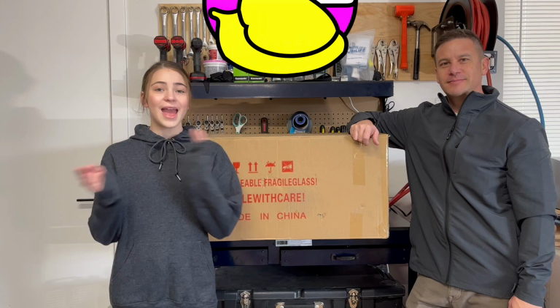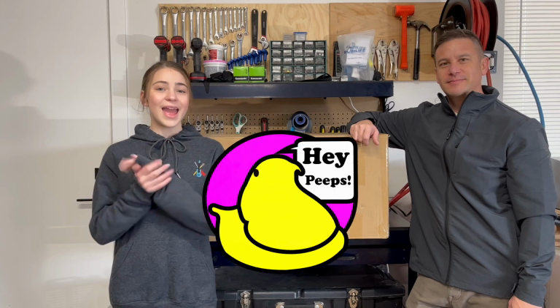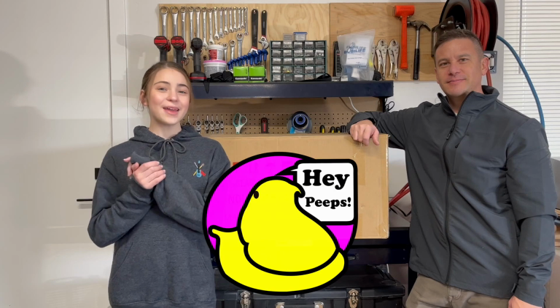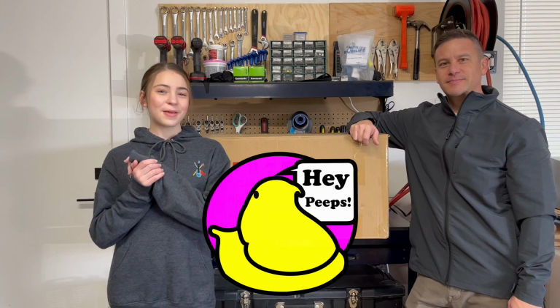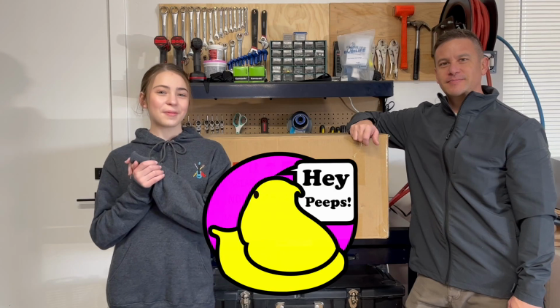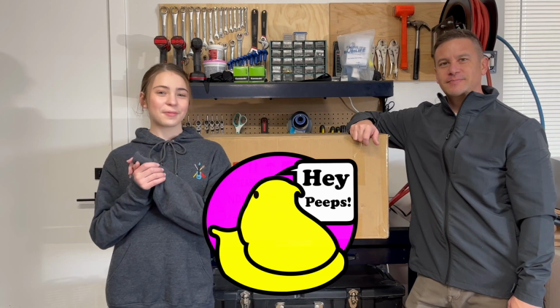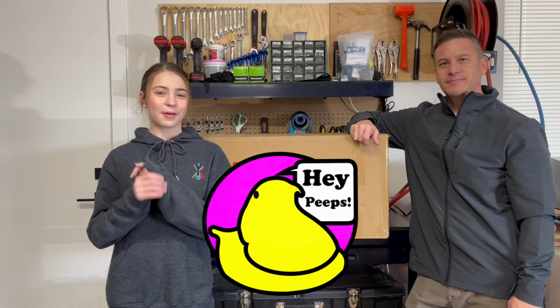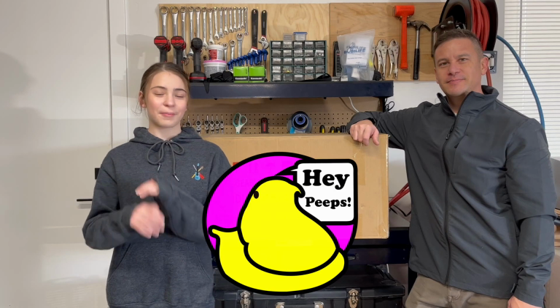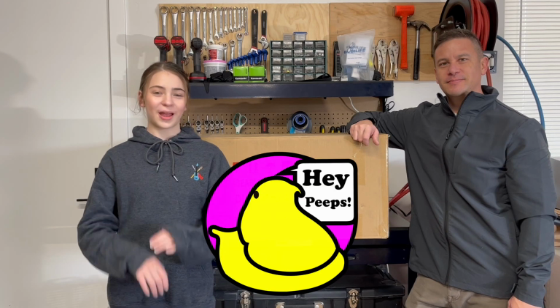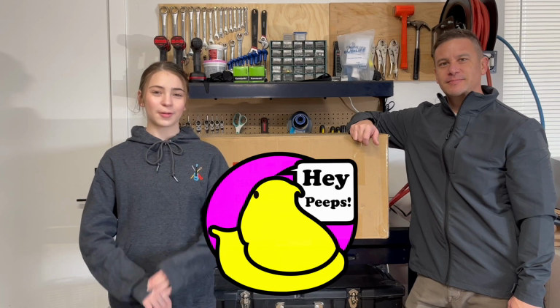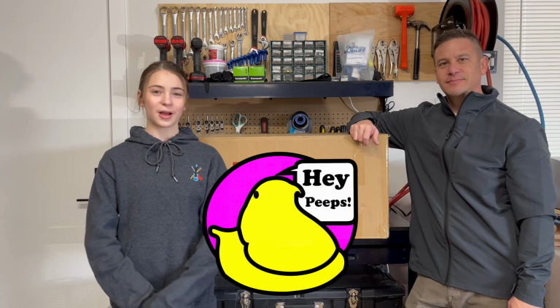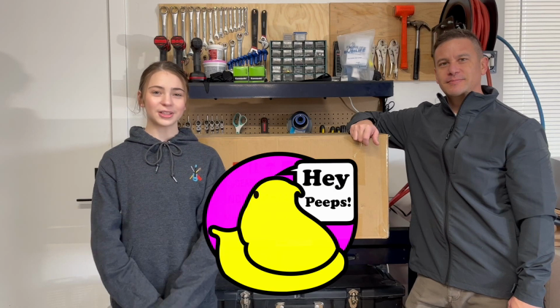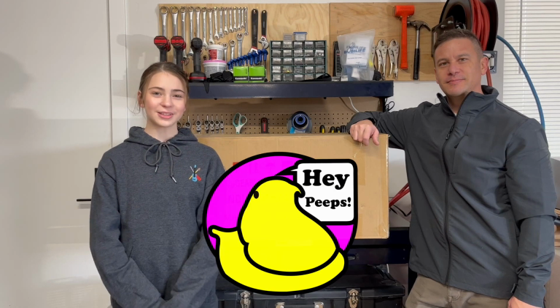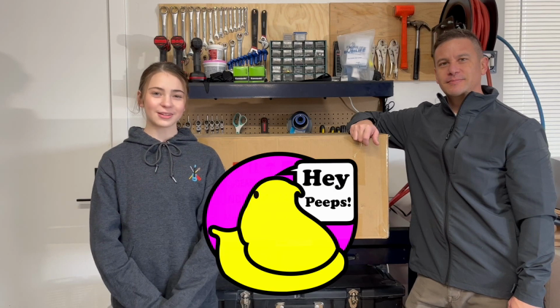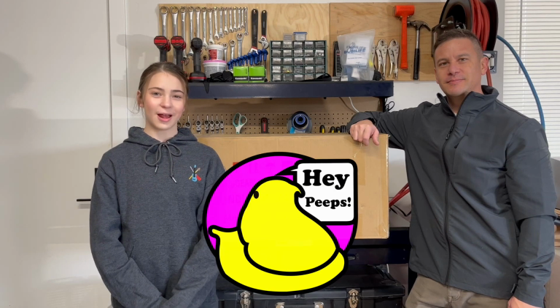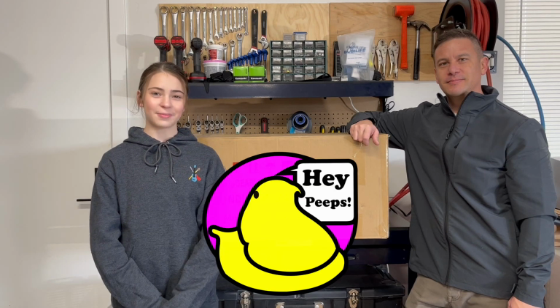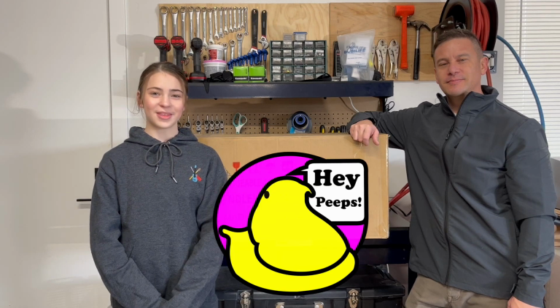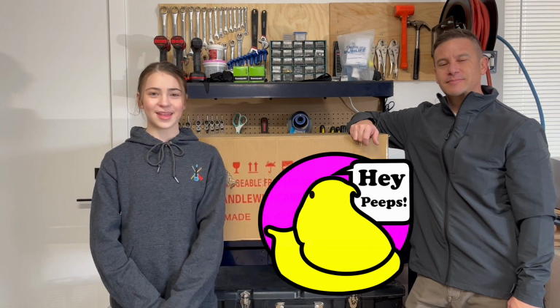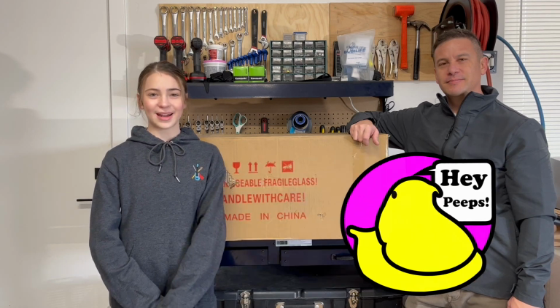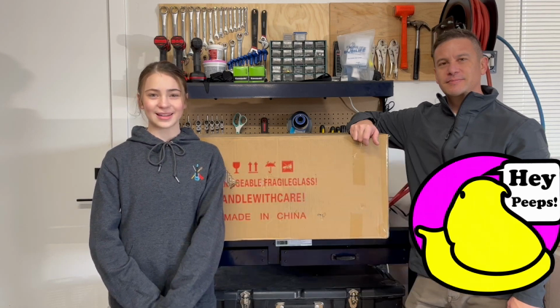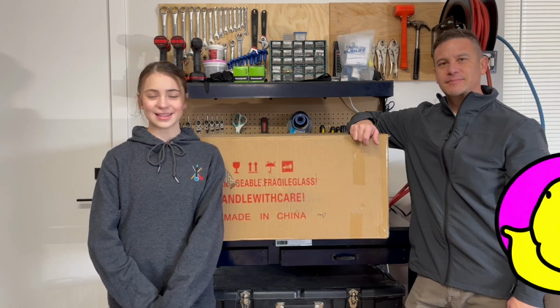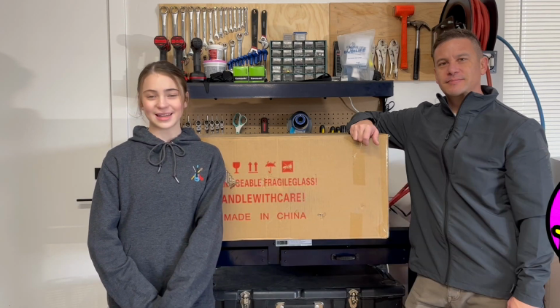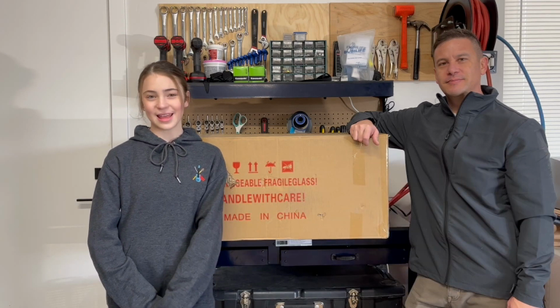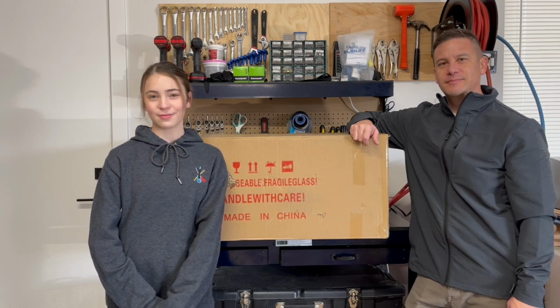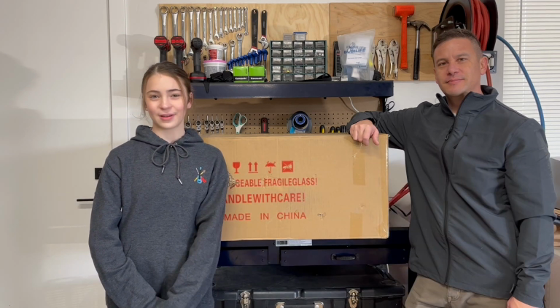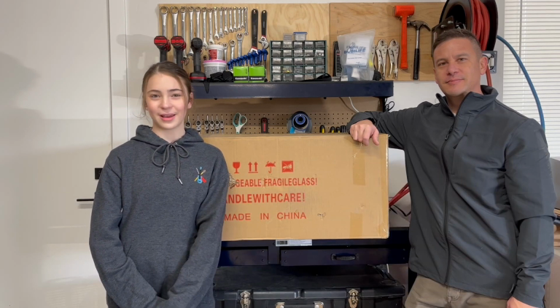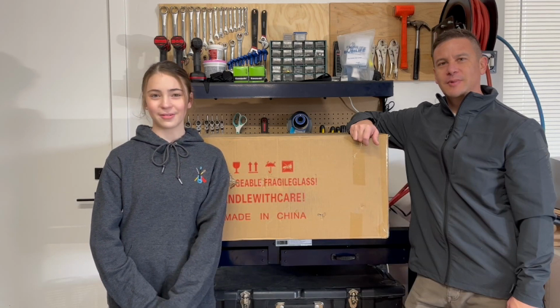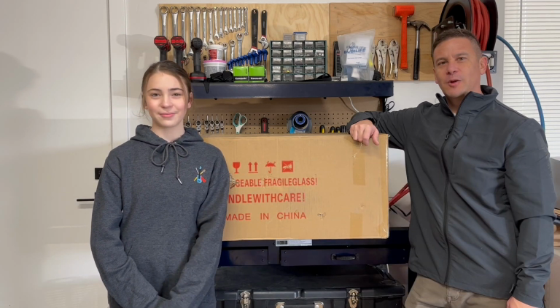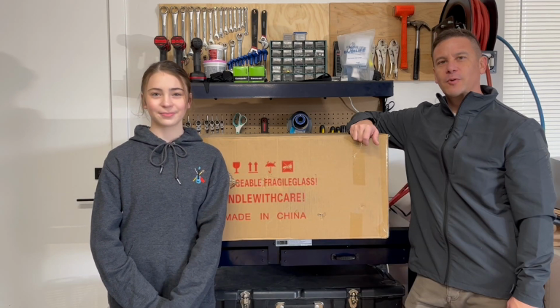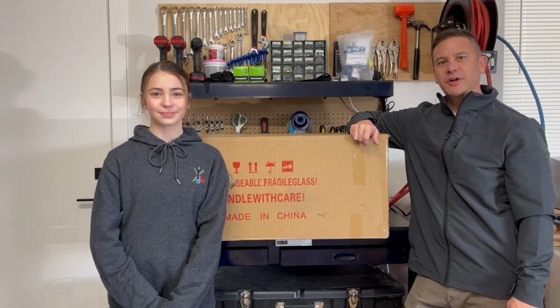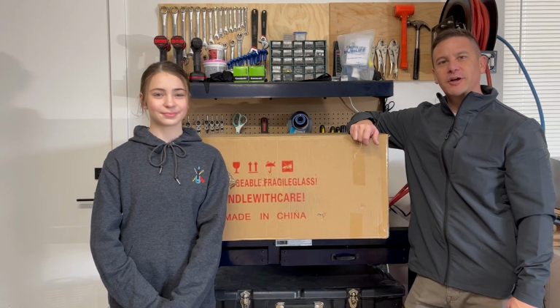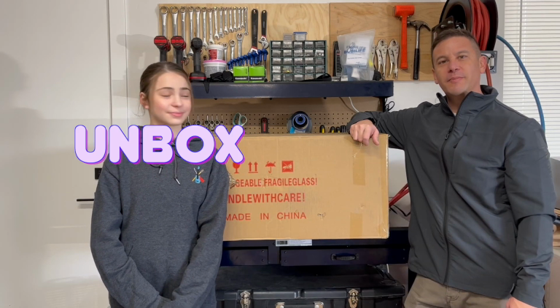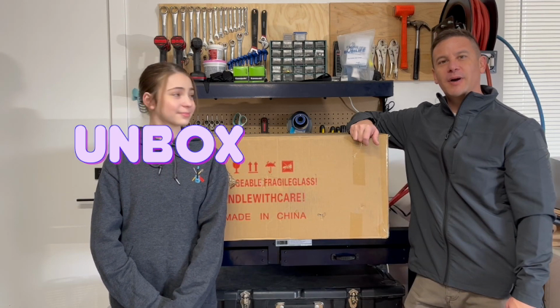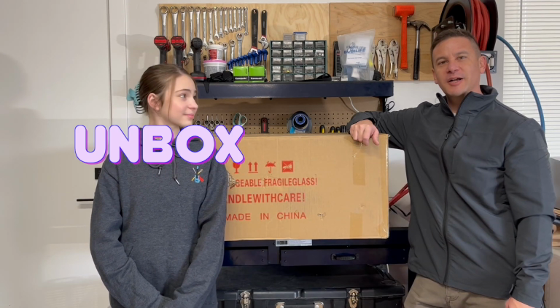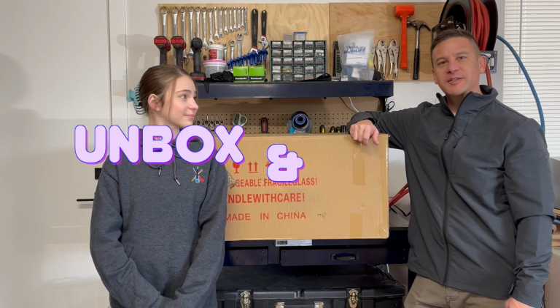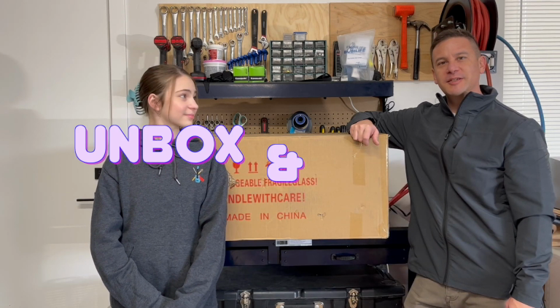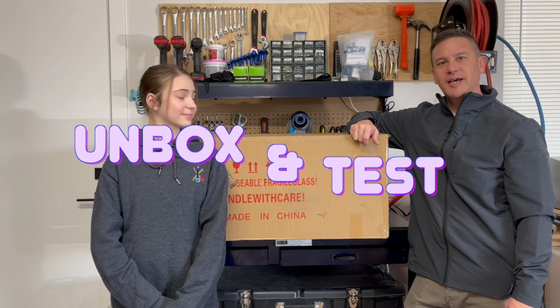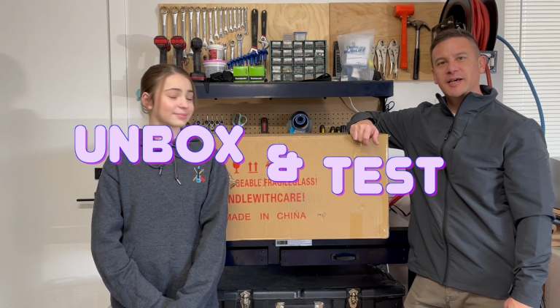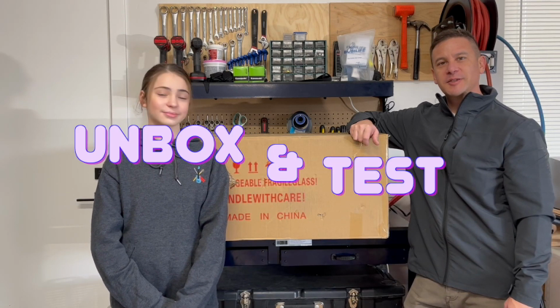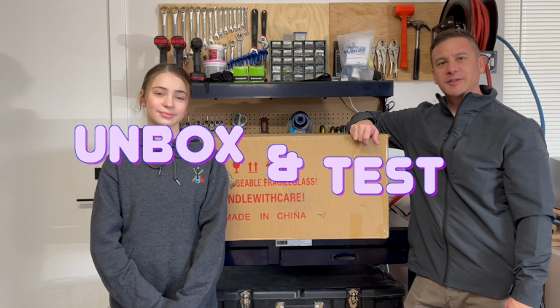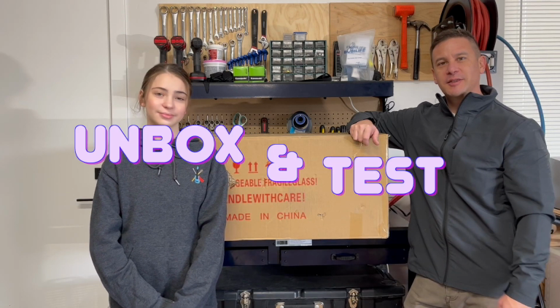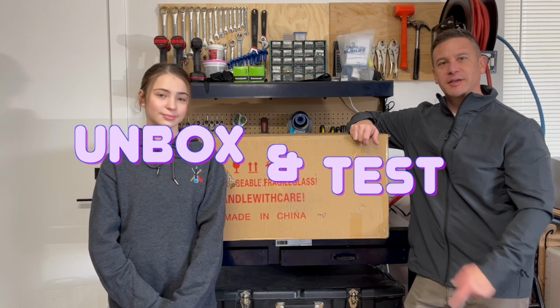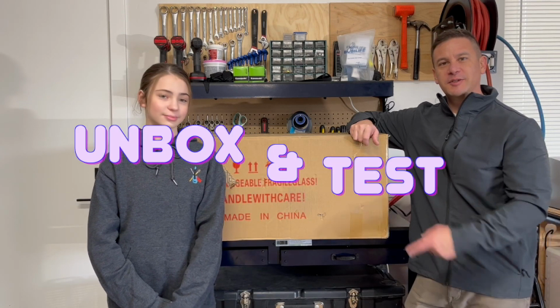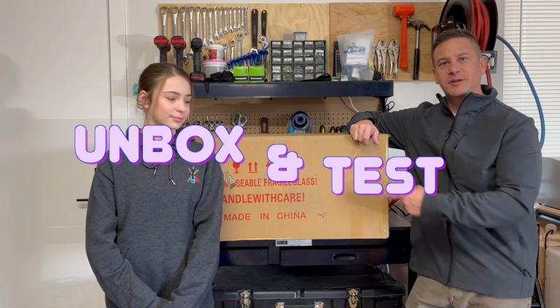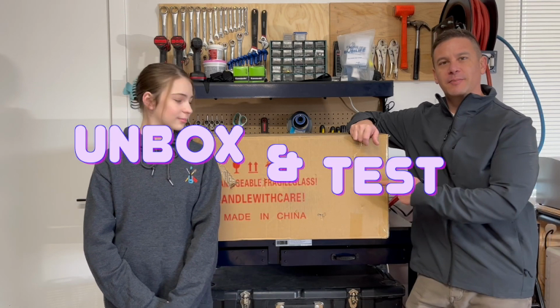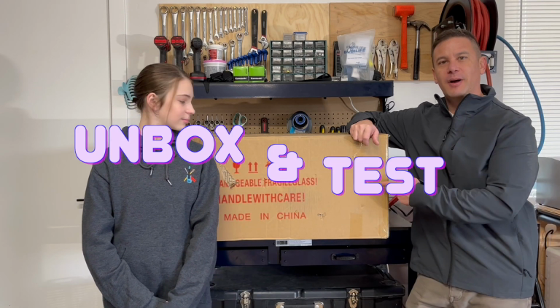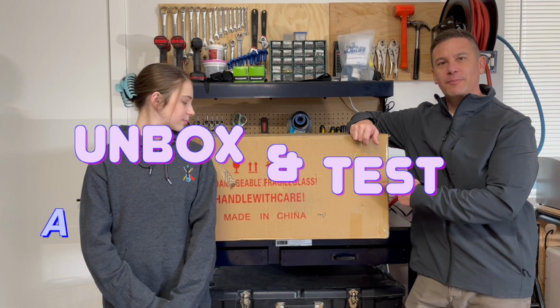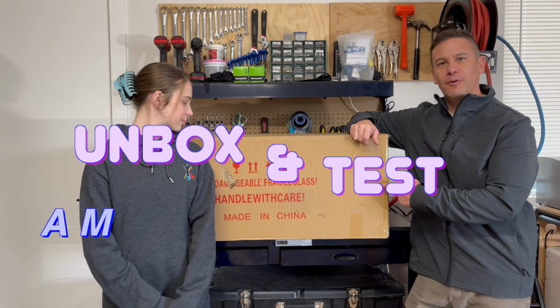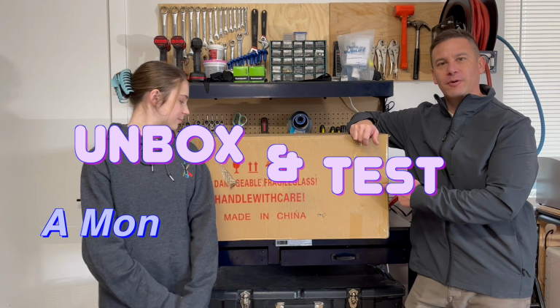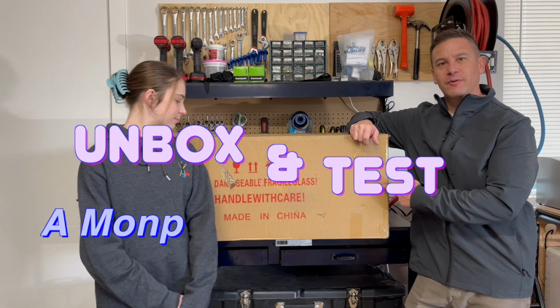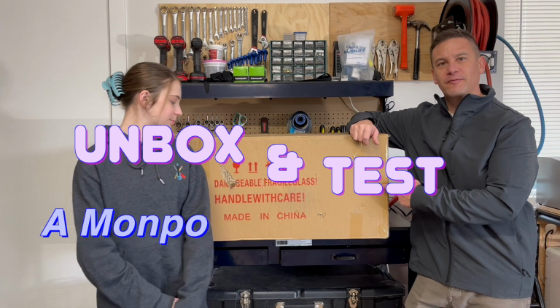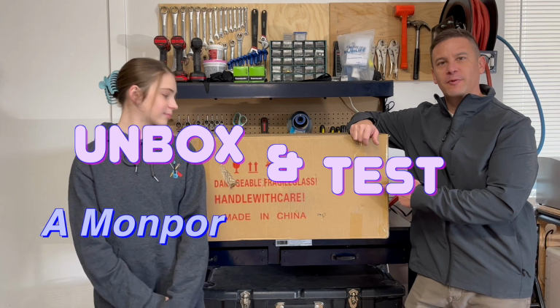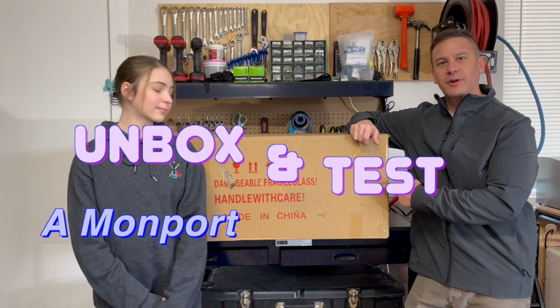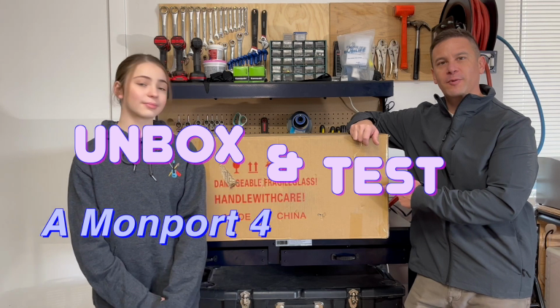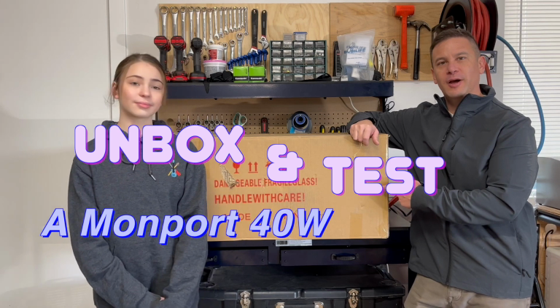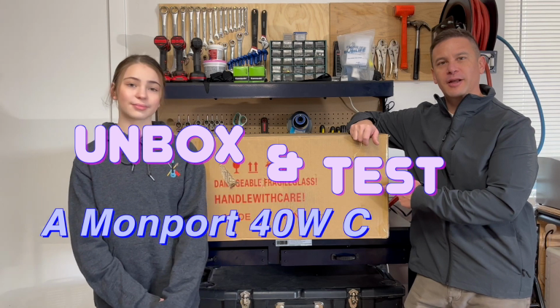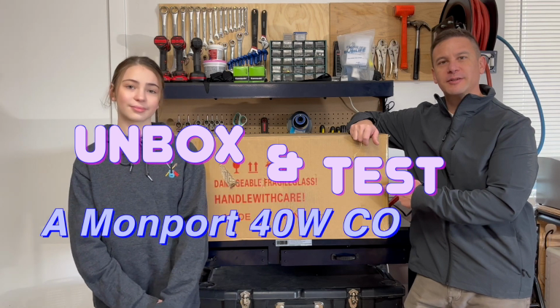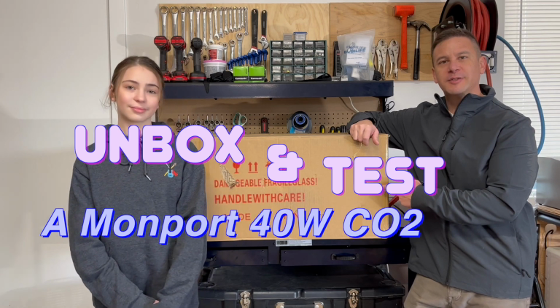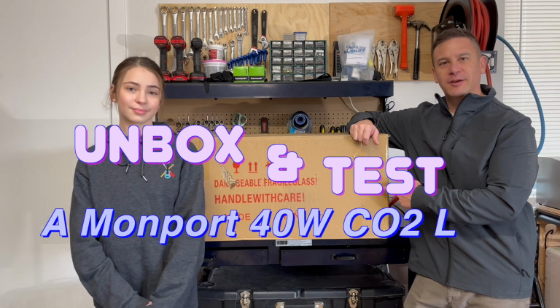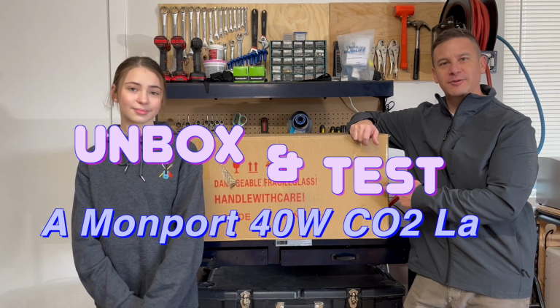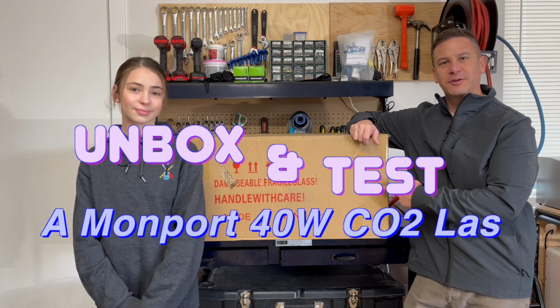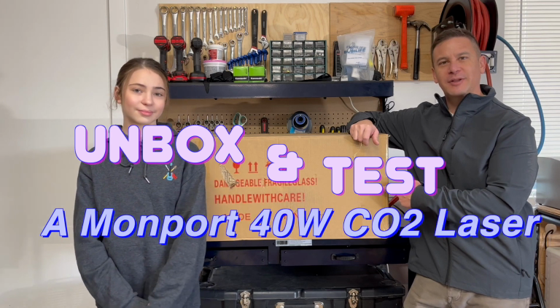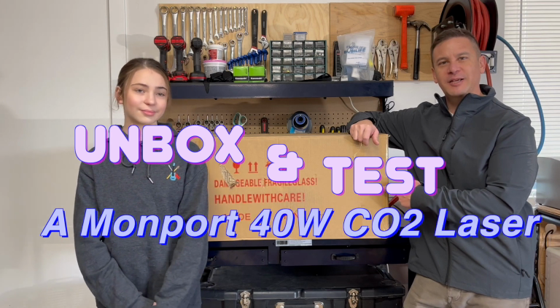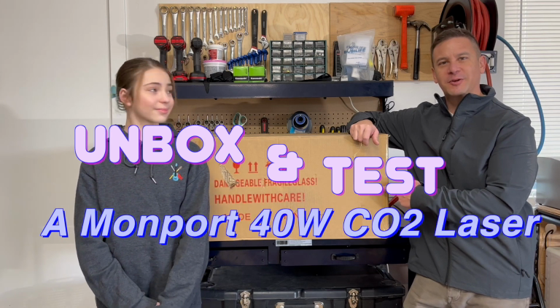Hey, welcome back to Project Anonymous. In today's video, we're going to unbox and test this Momport 40 watt CO2 laser.